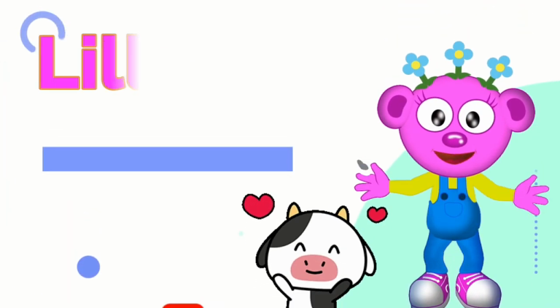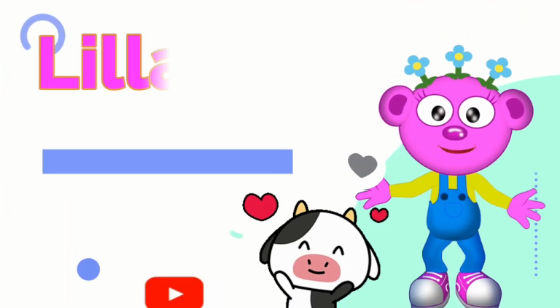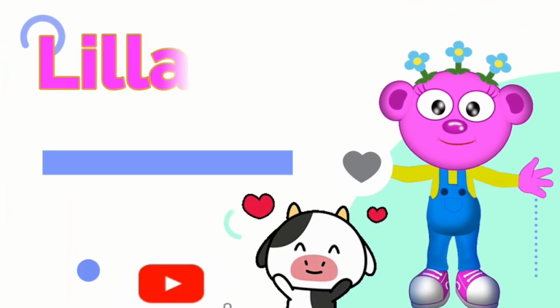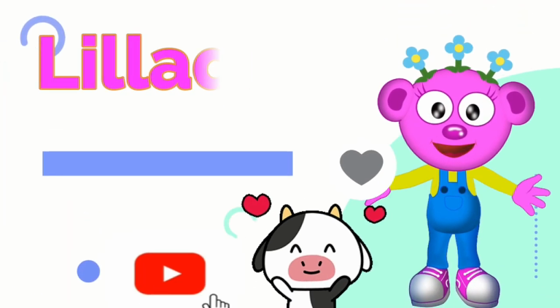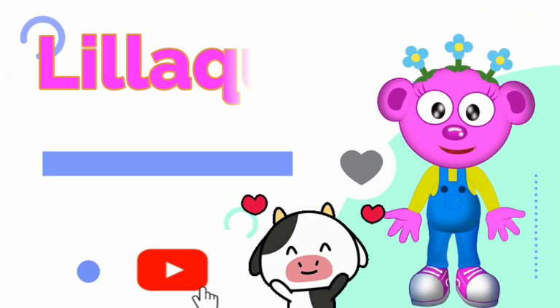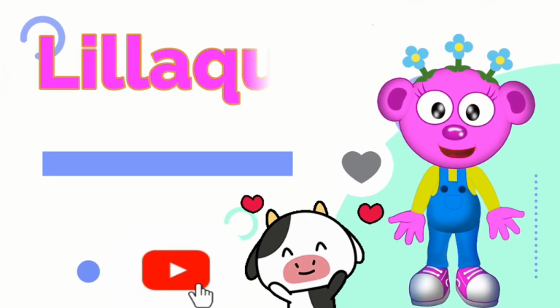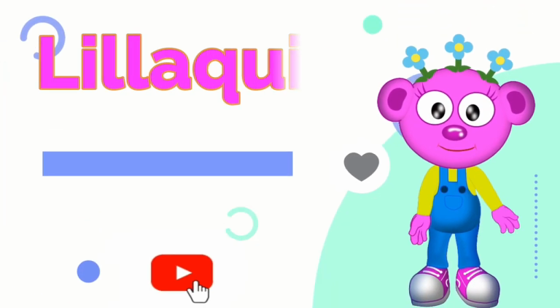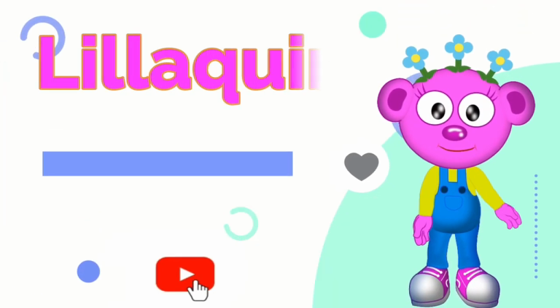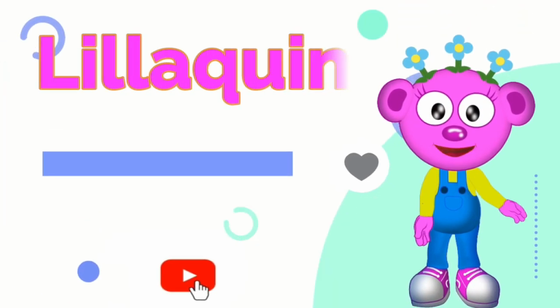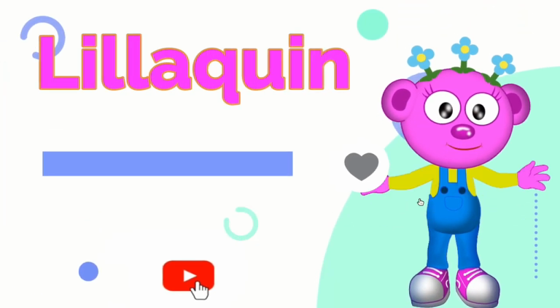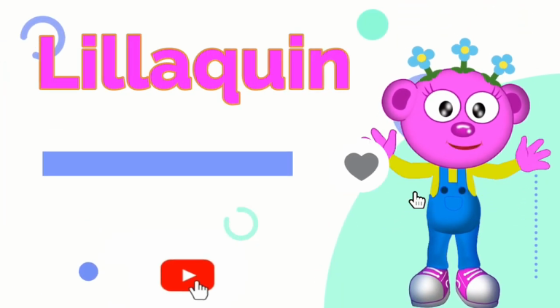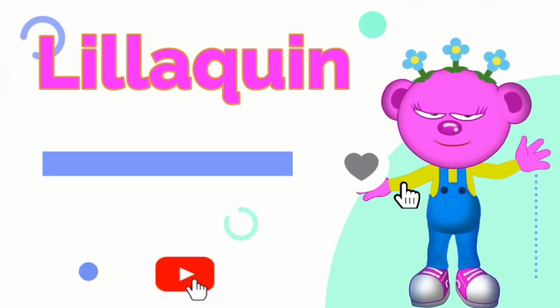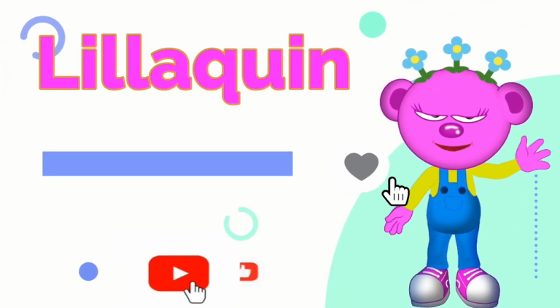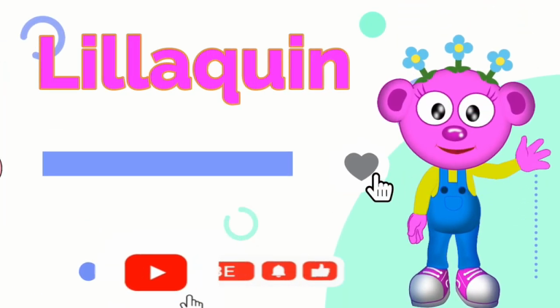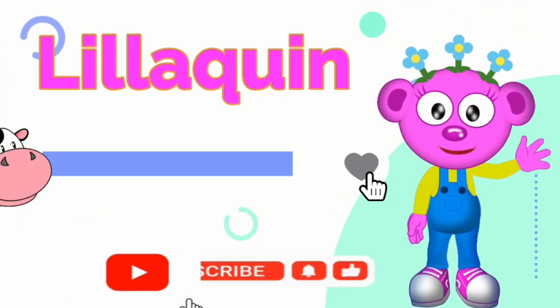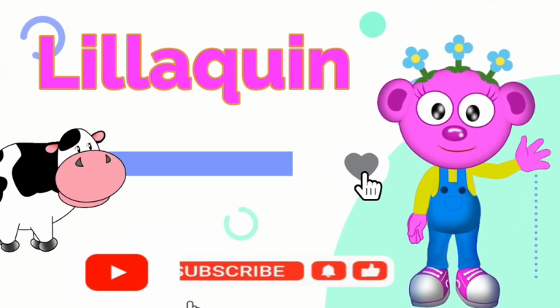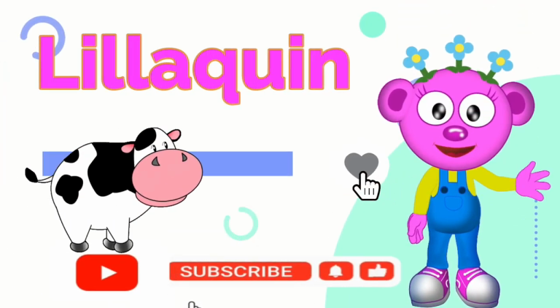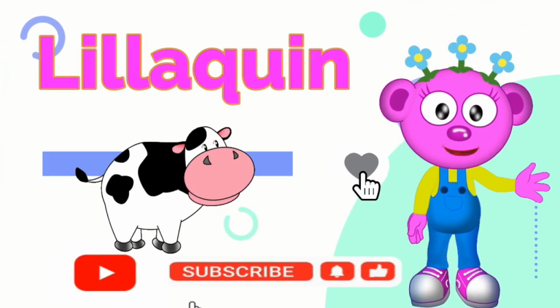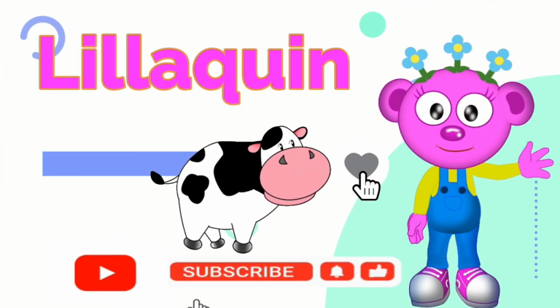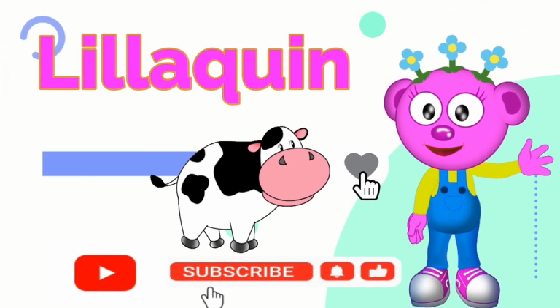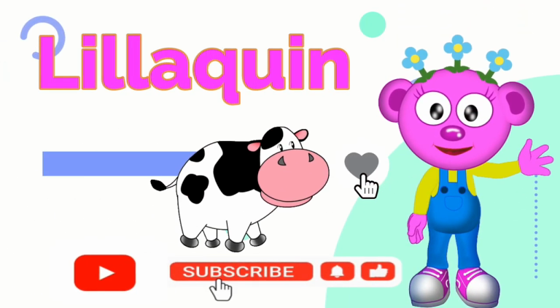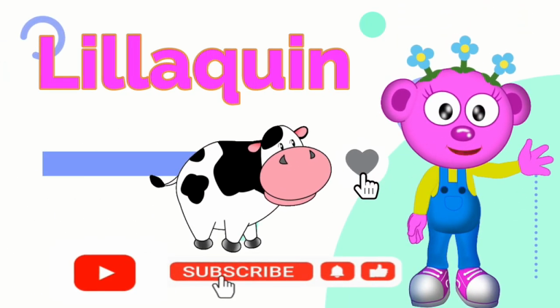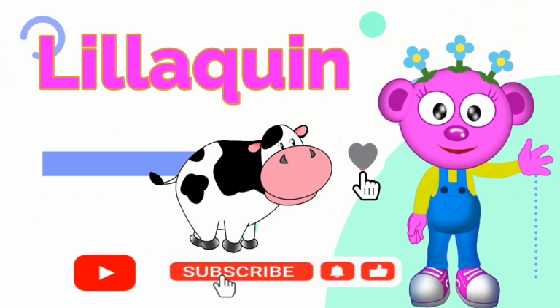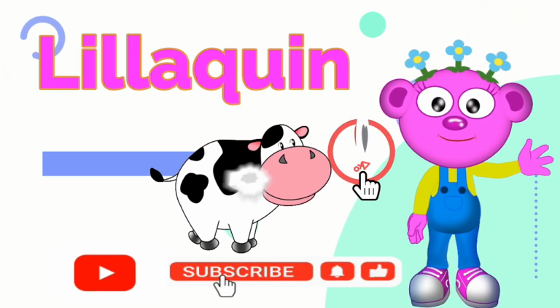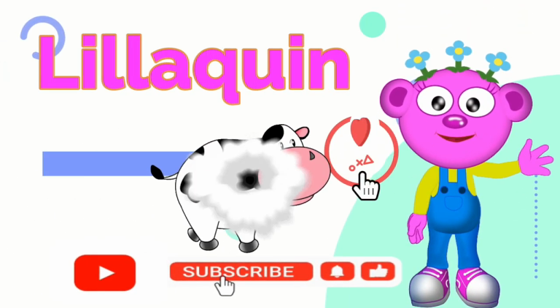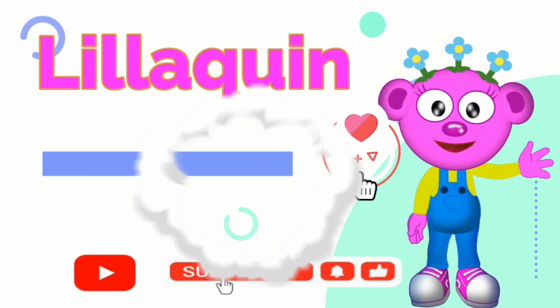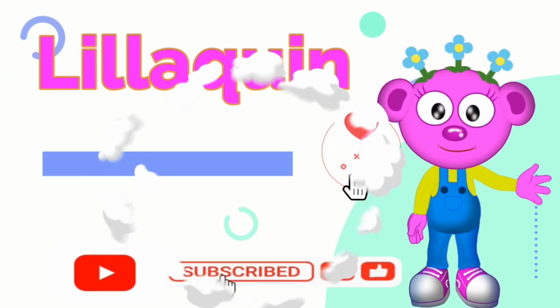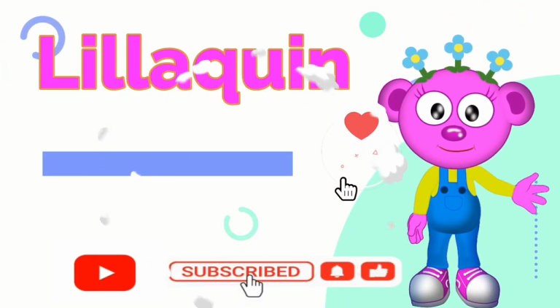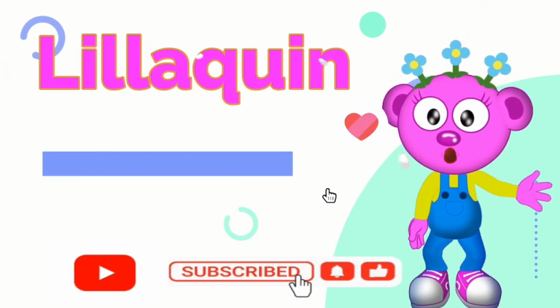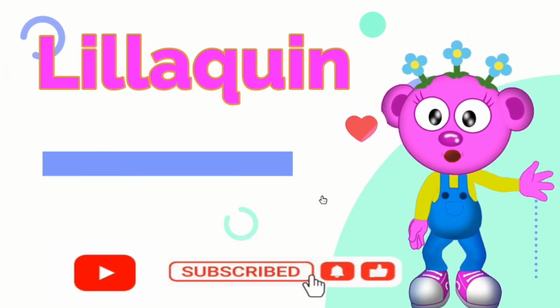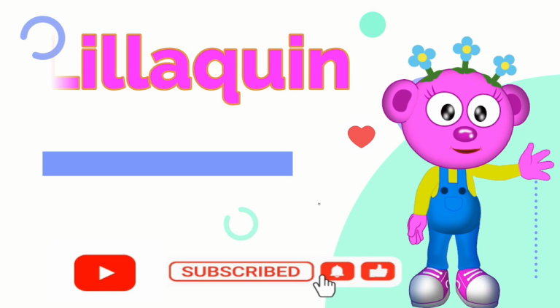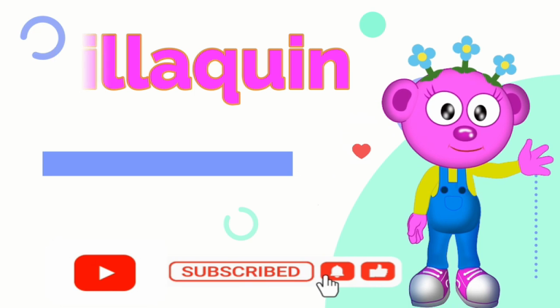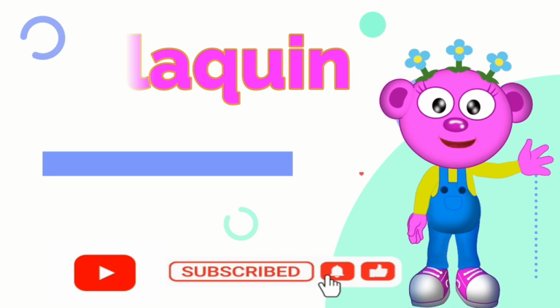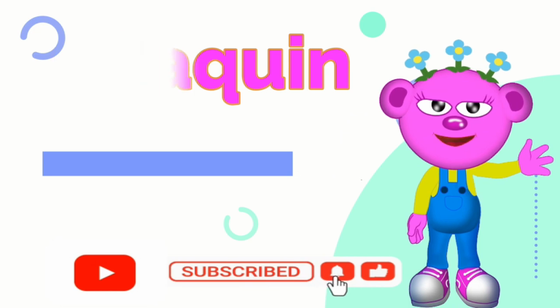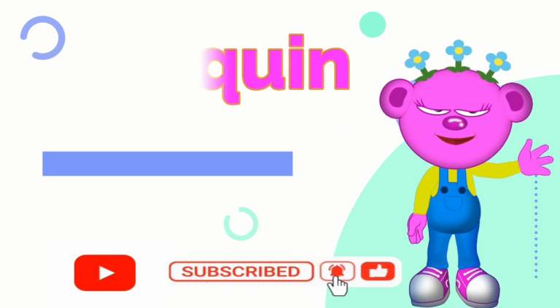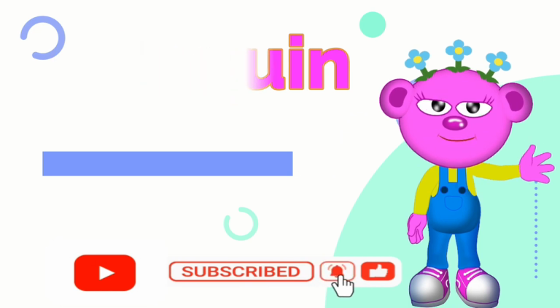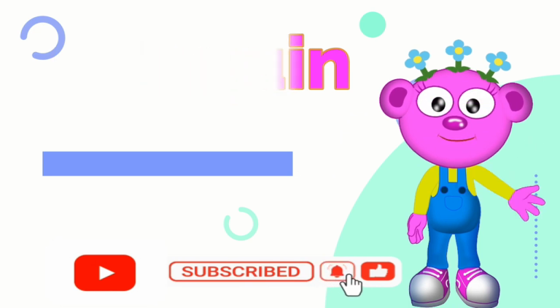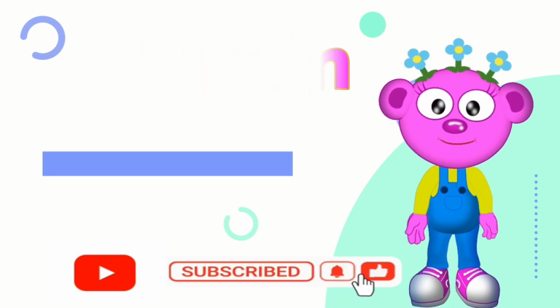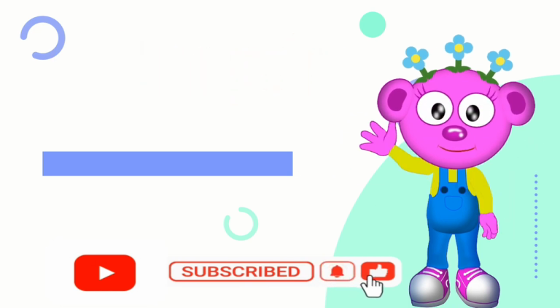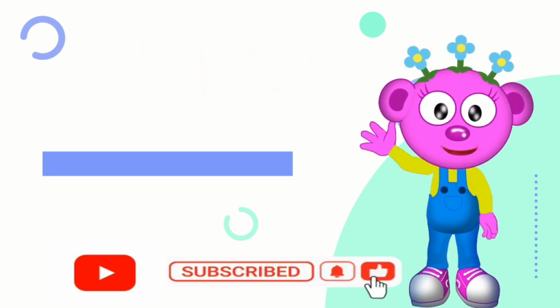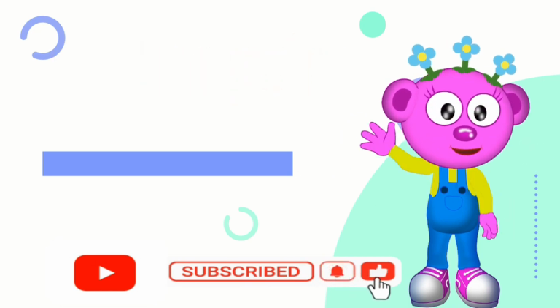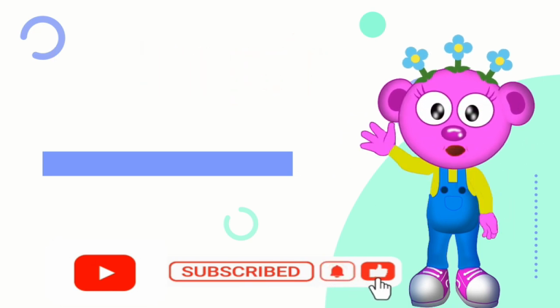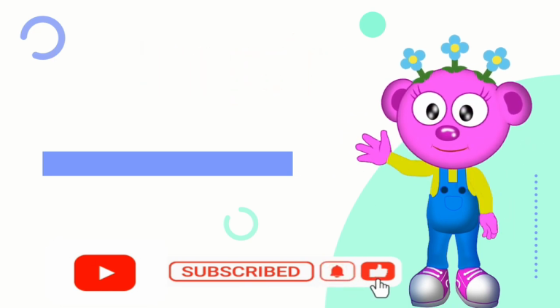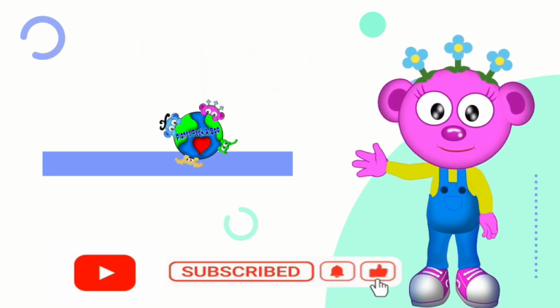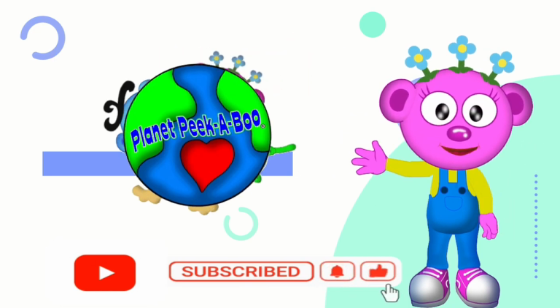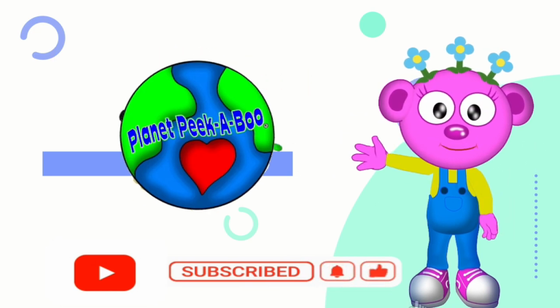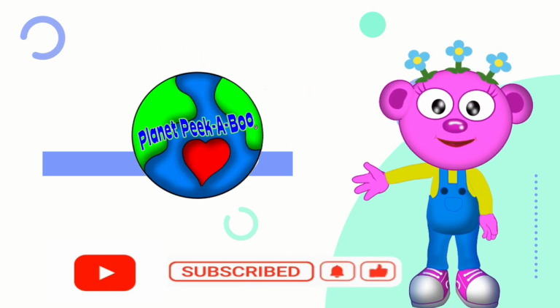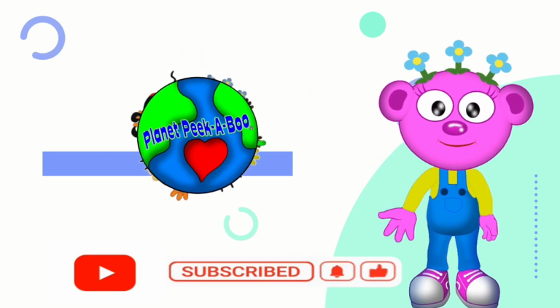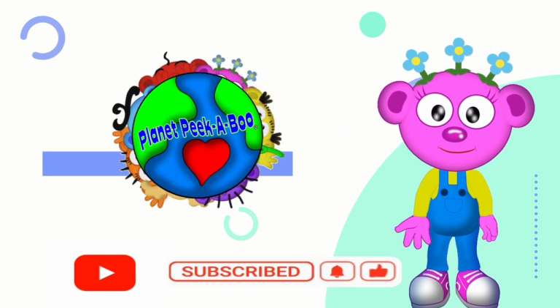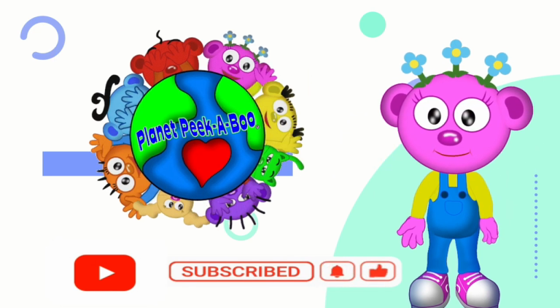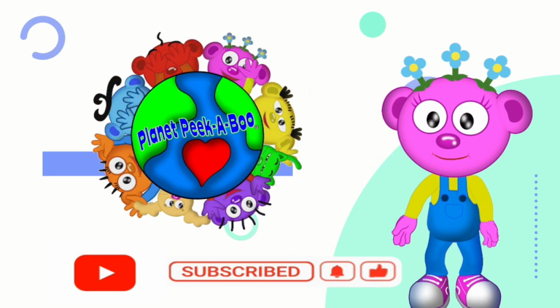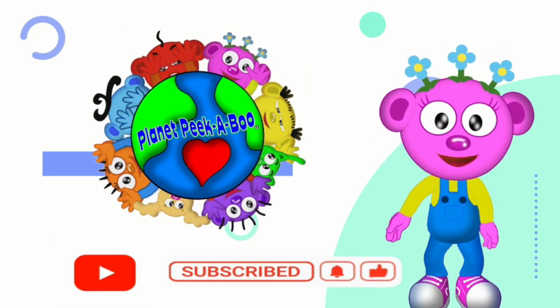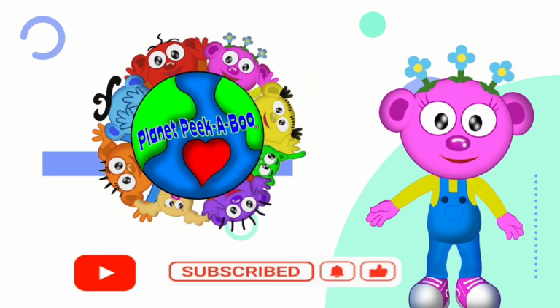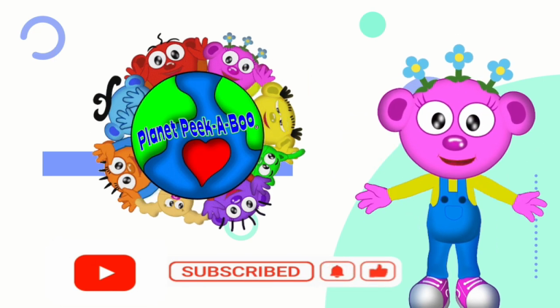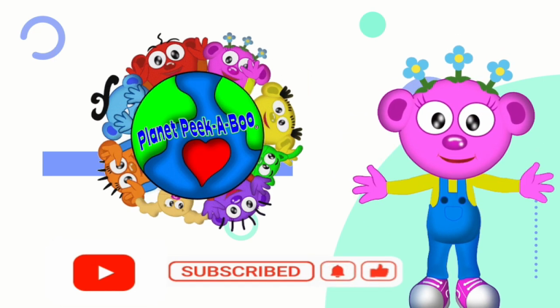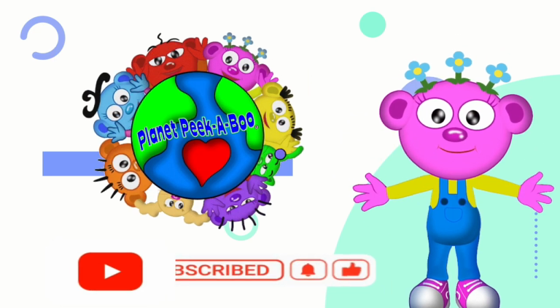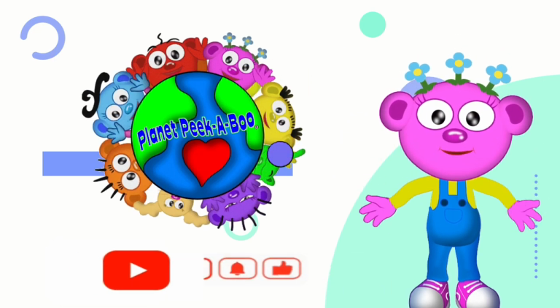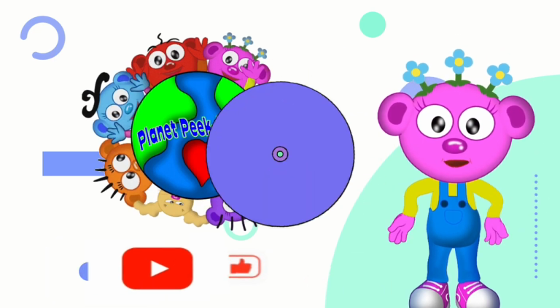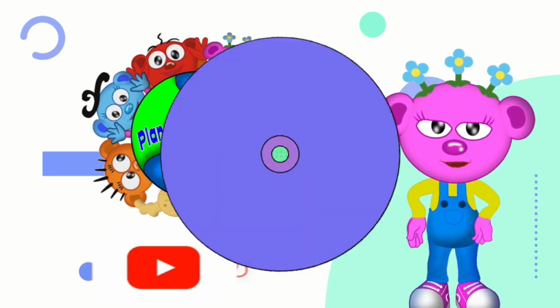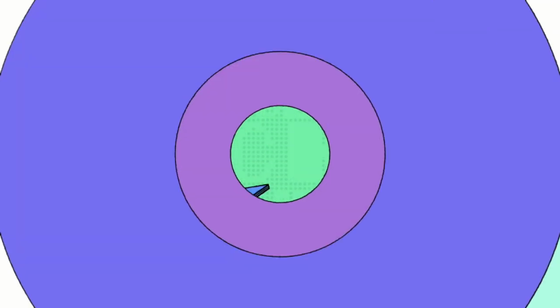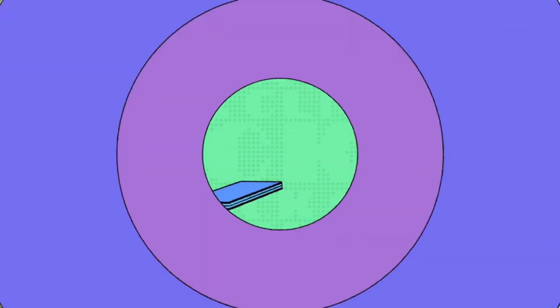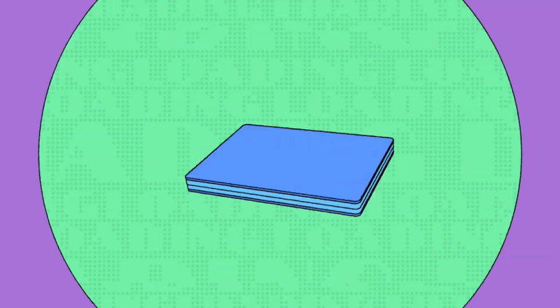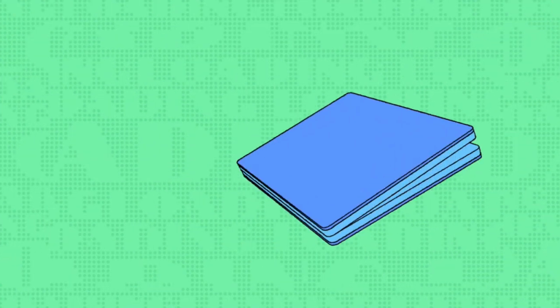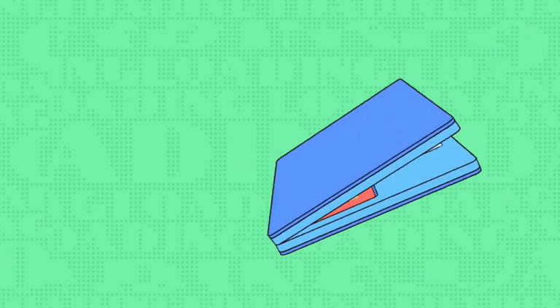Hi! Liliquin here. Subscribe, like, and follow us on Planet Peekaboo. Now take a peek.